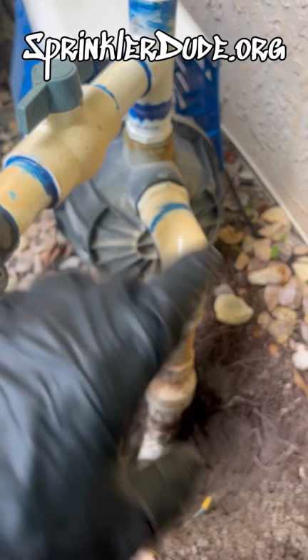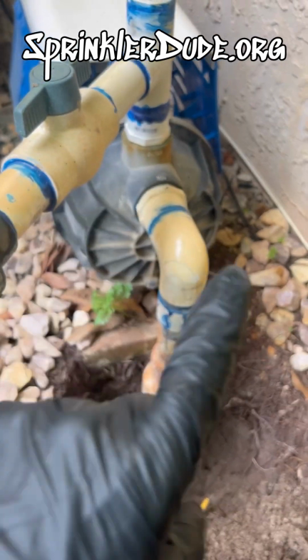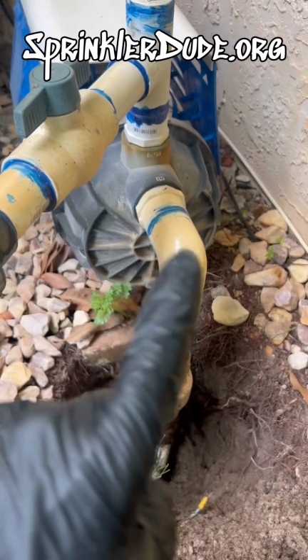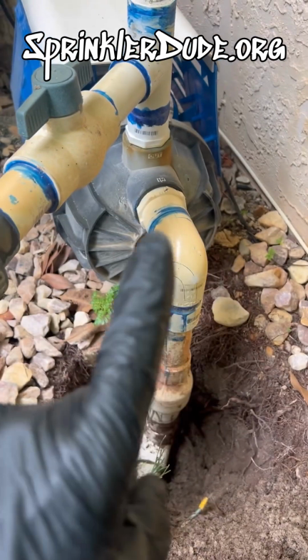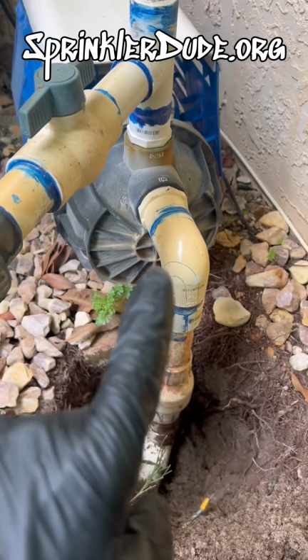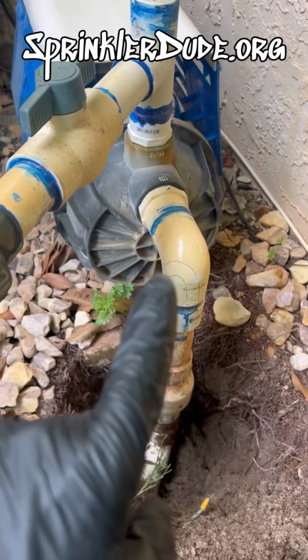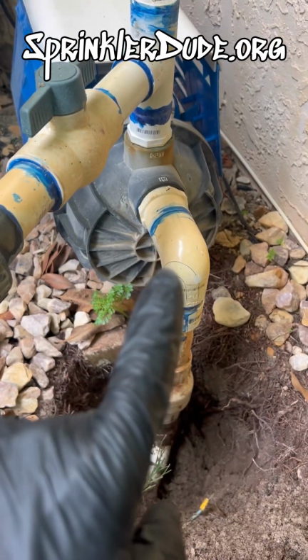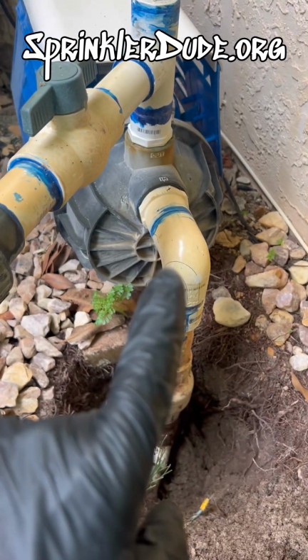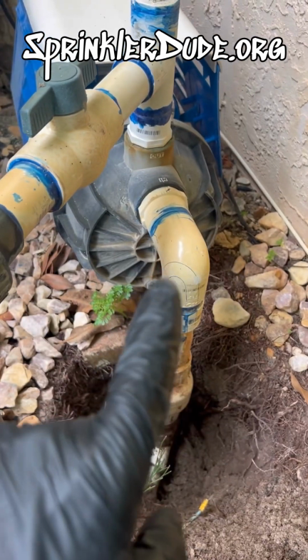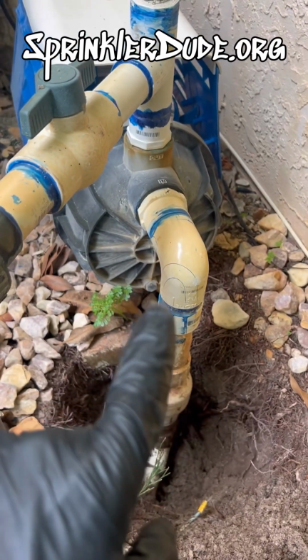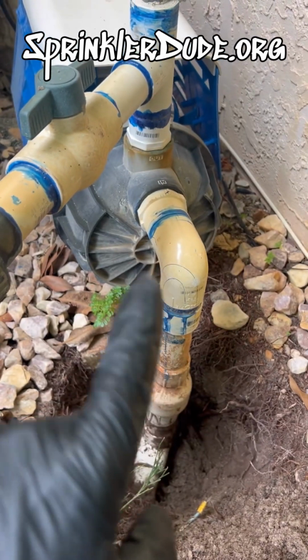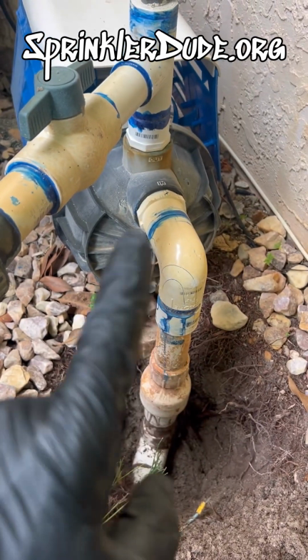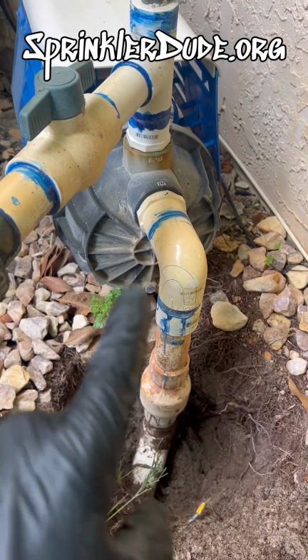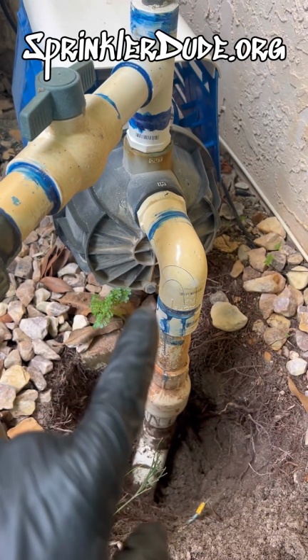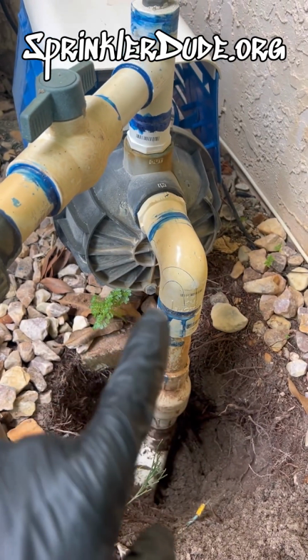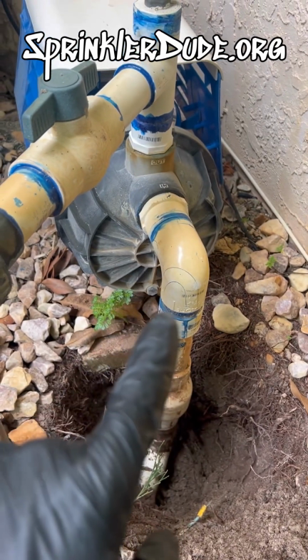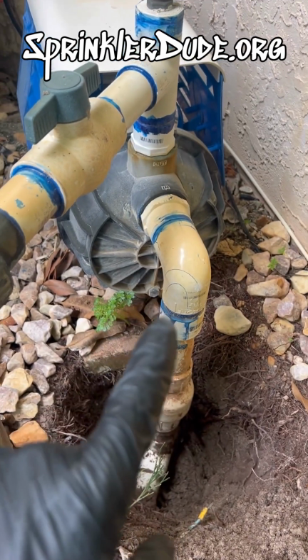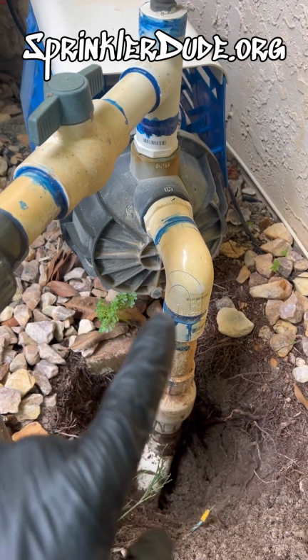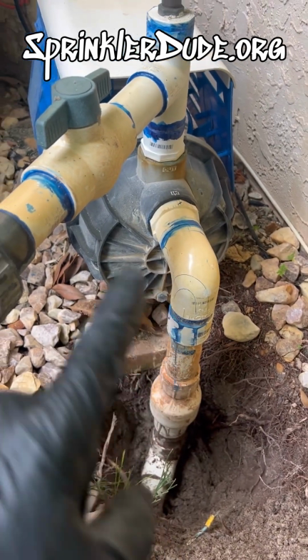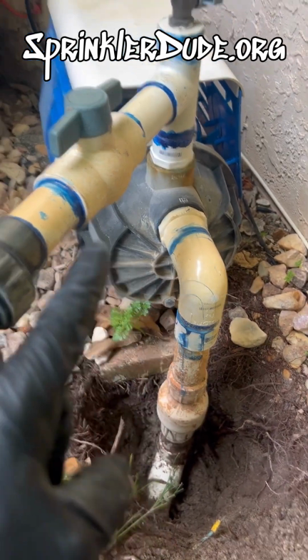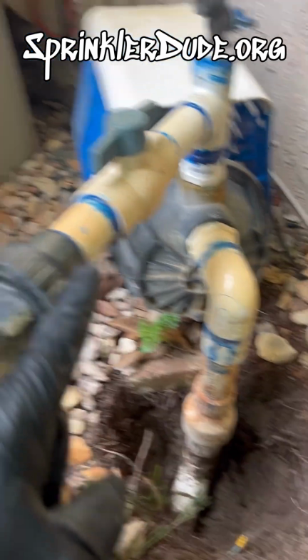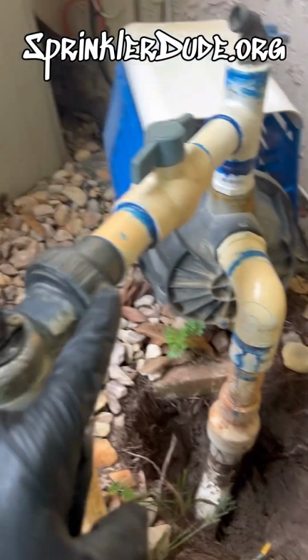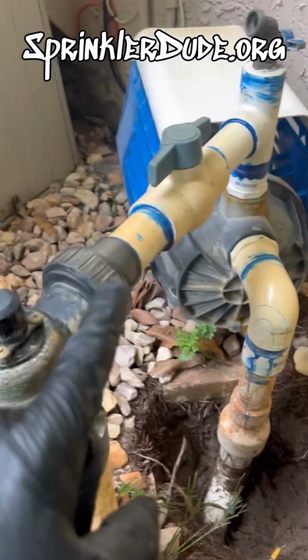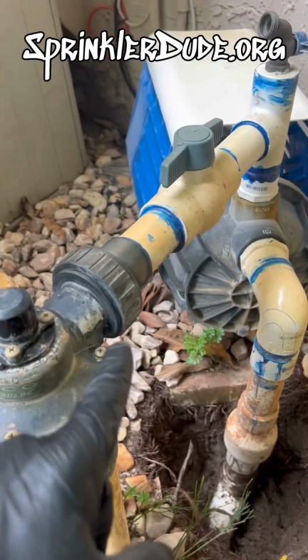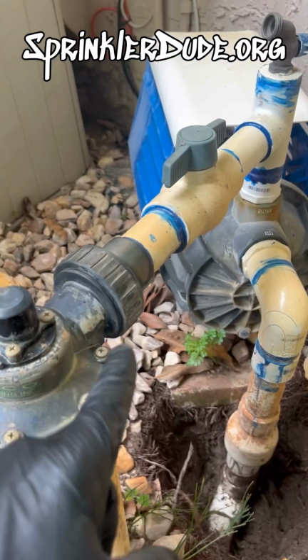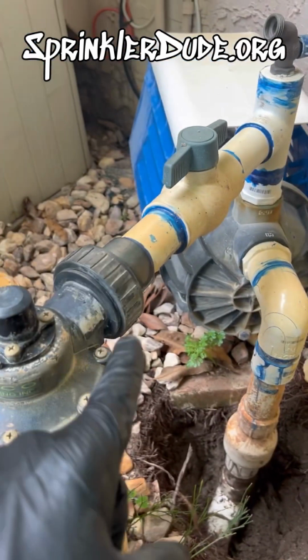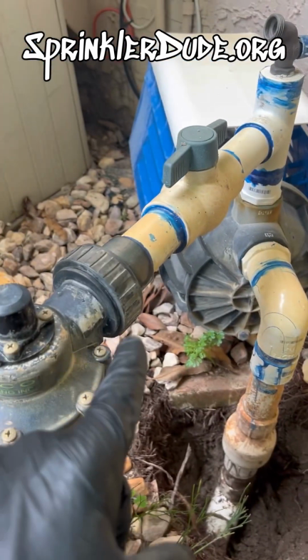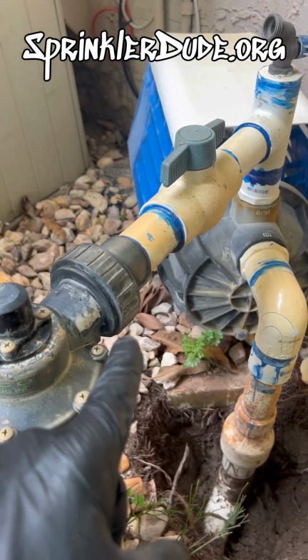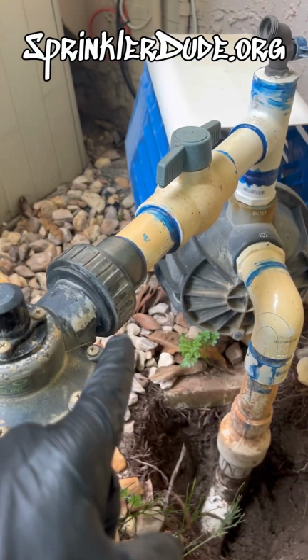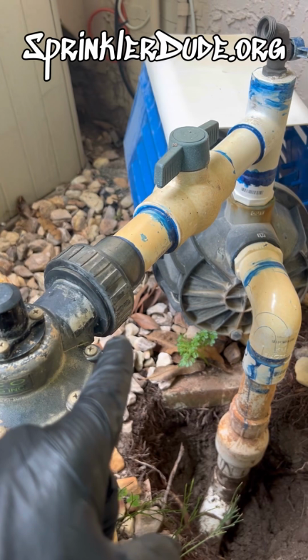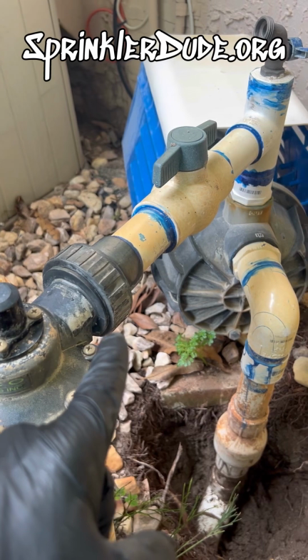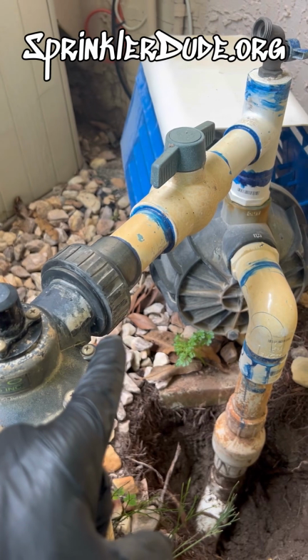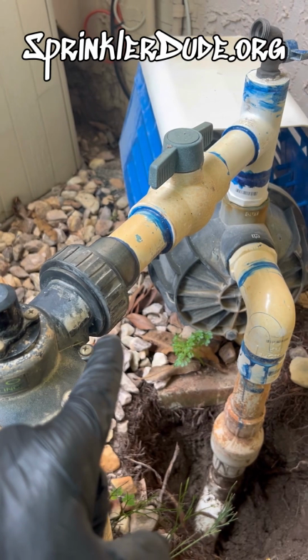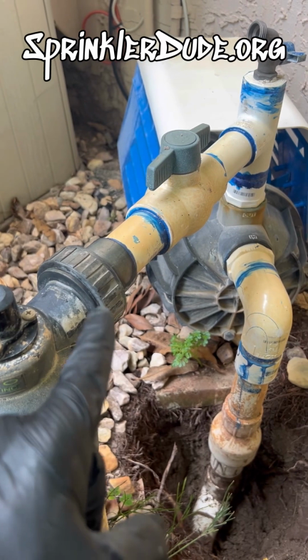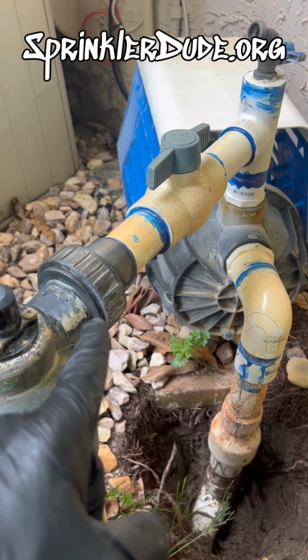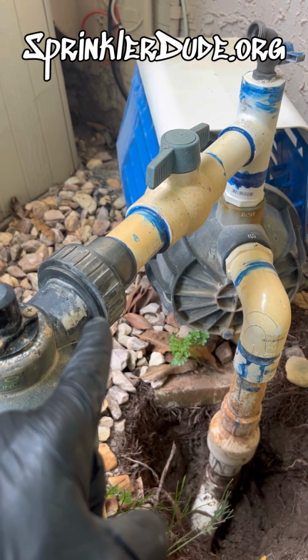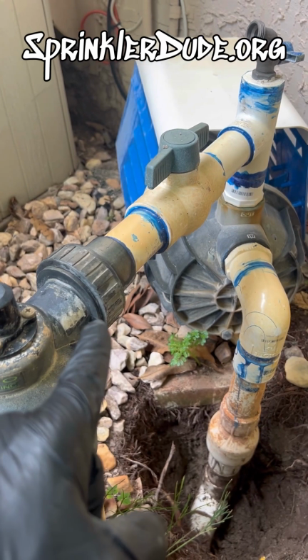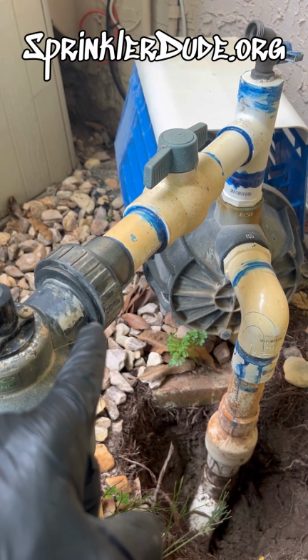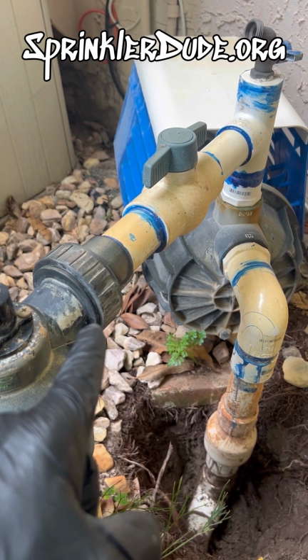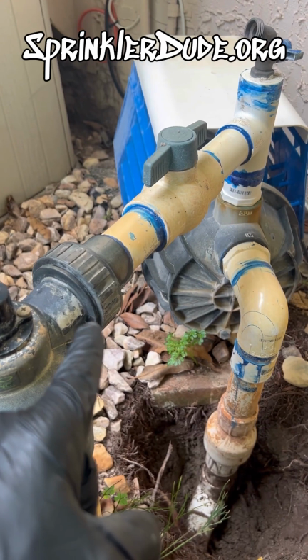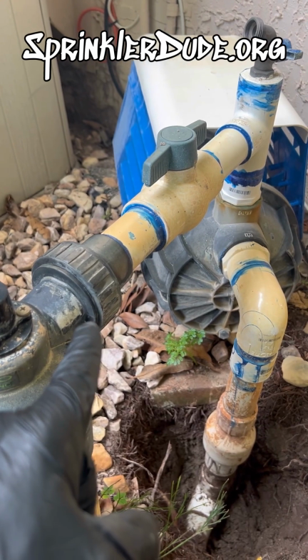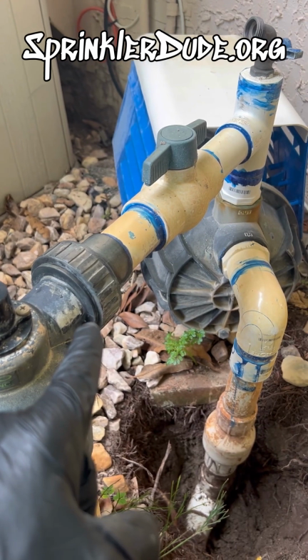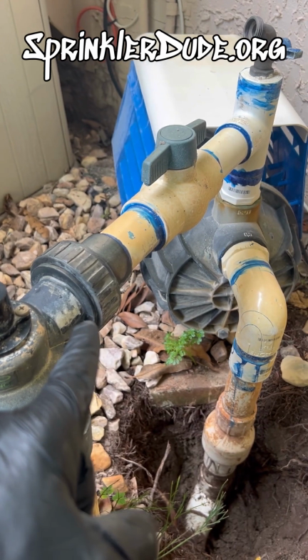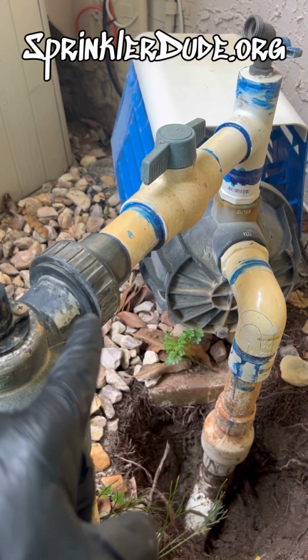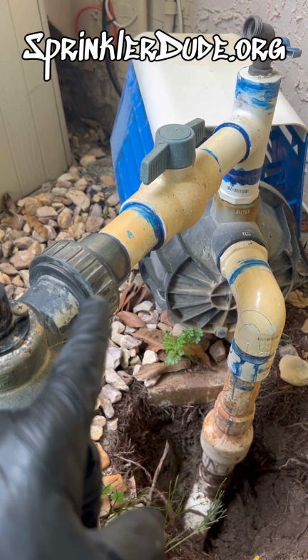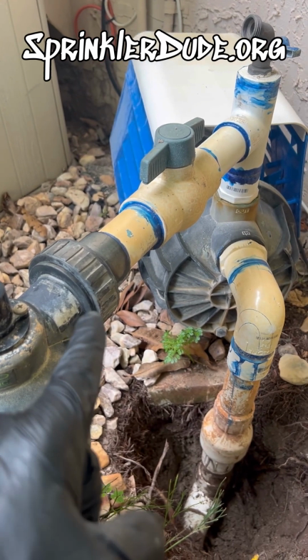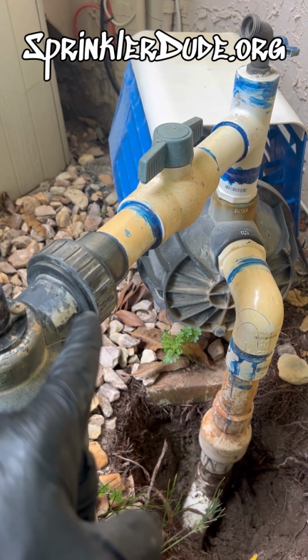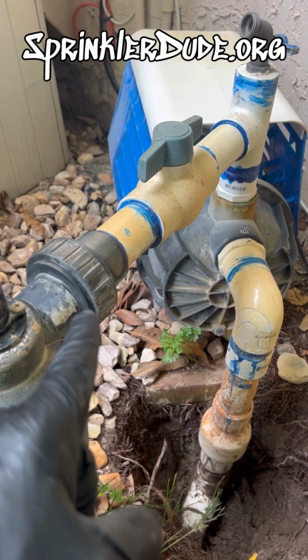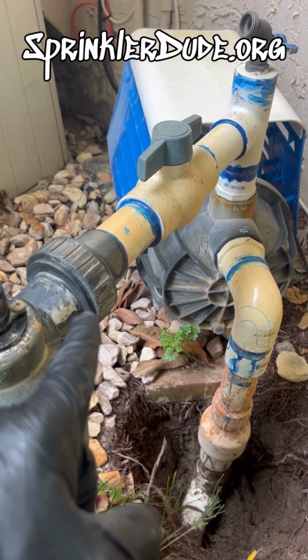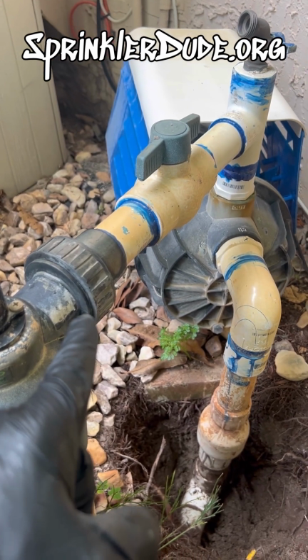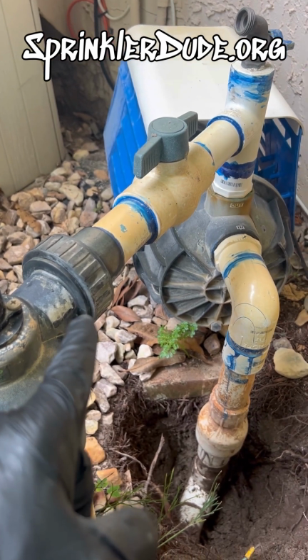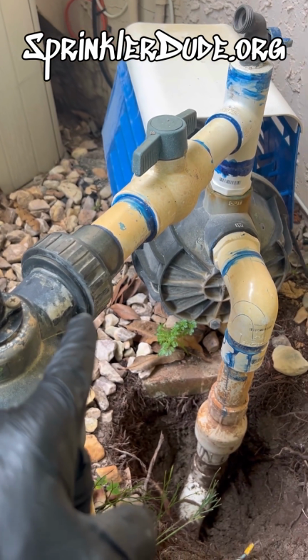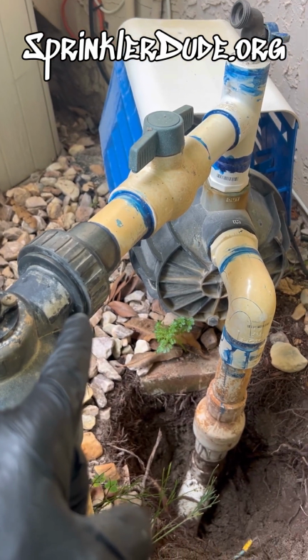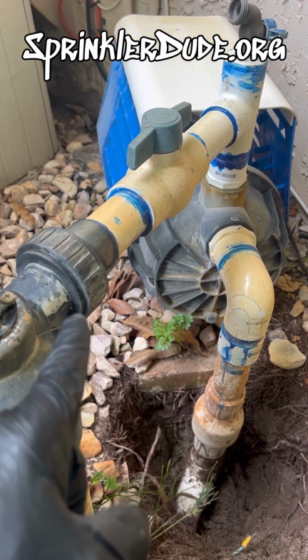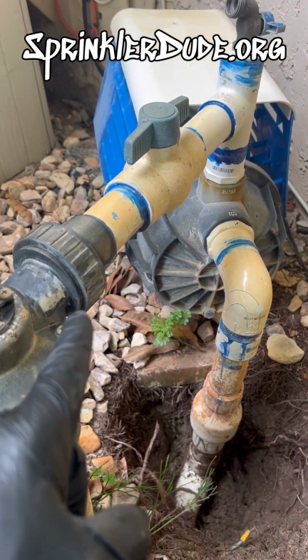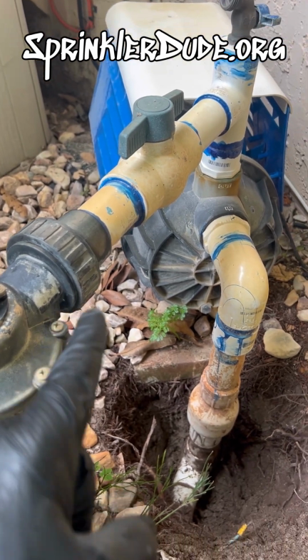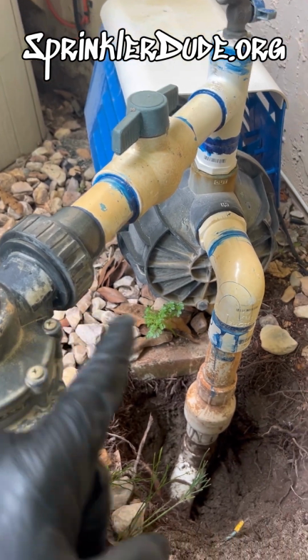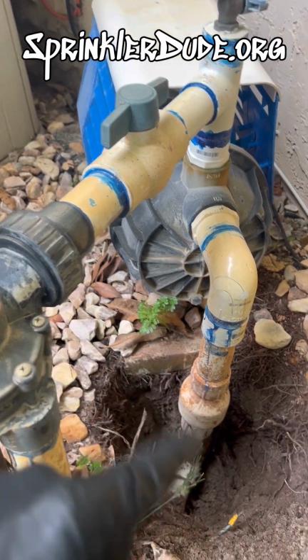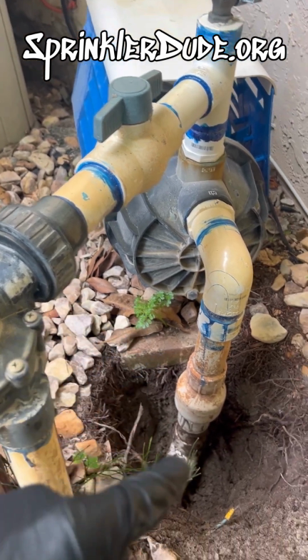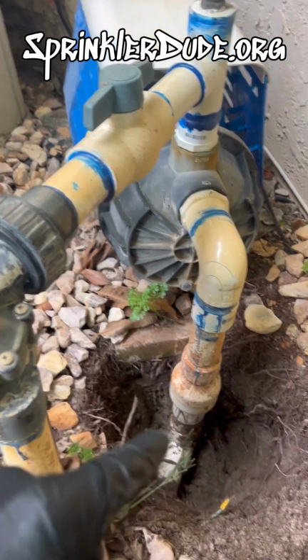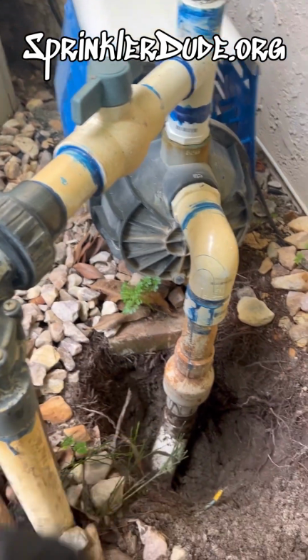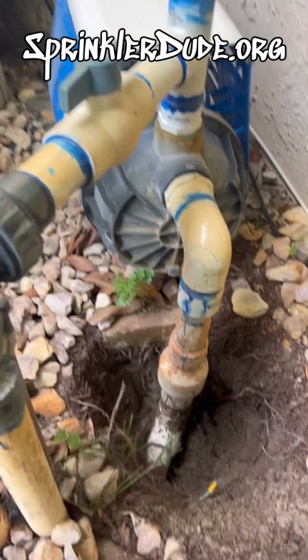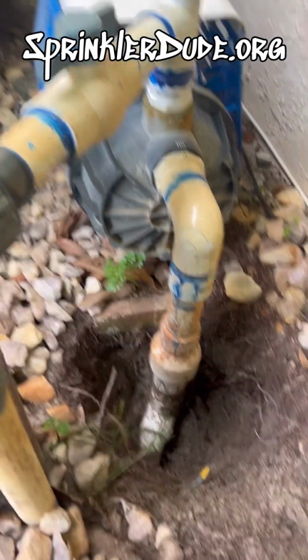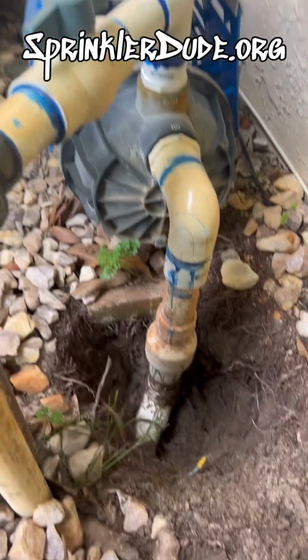We just have to make sure that once we do all that, it'll line up here so that when we screw this back together, we don't have a leak. Alright, let's get that done.